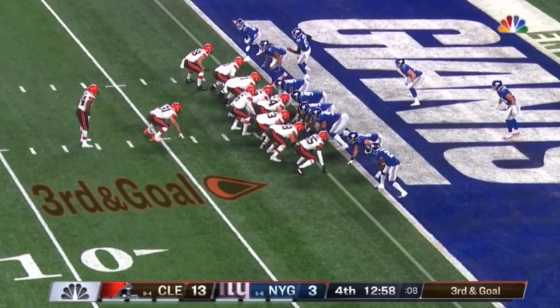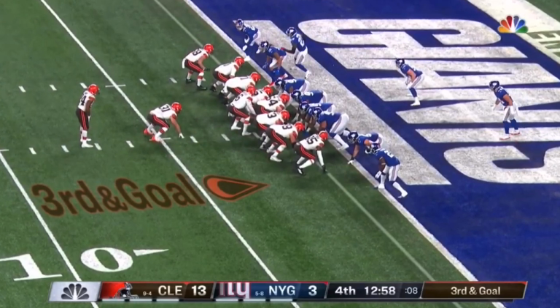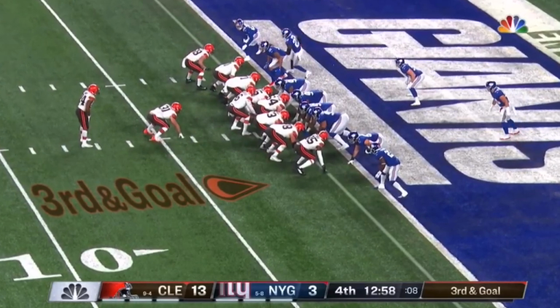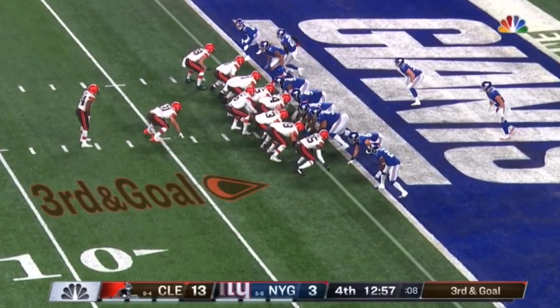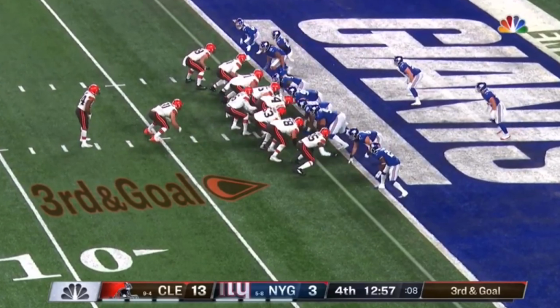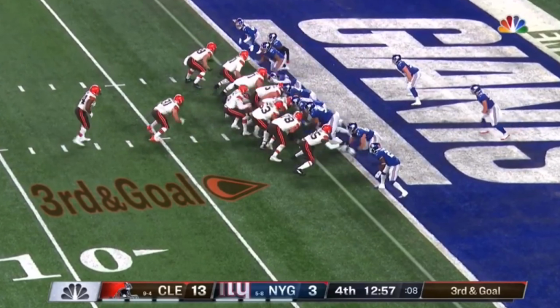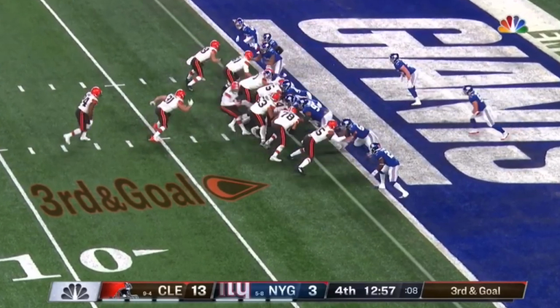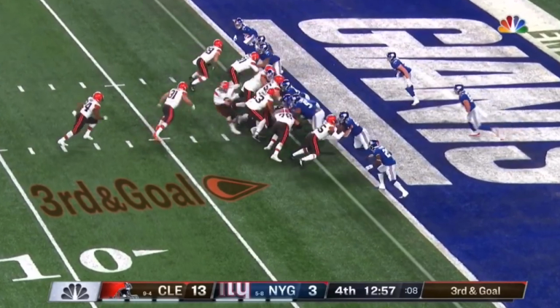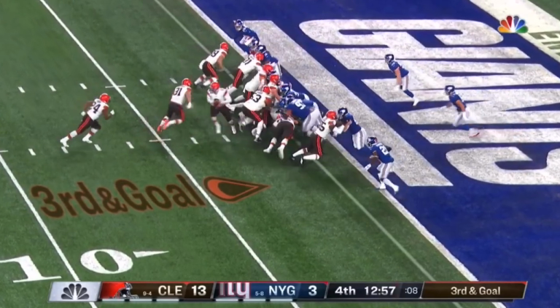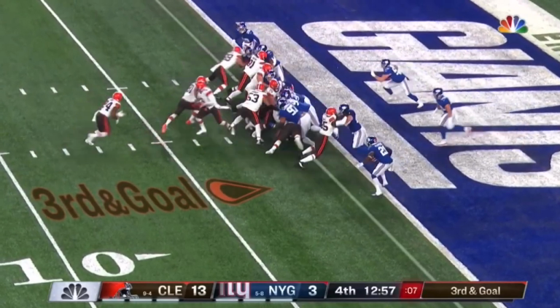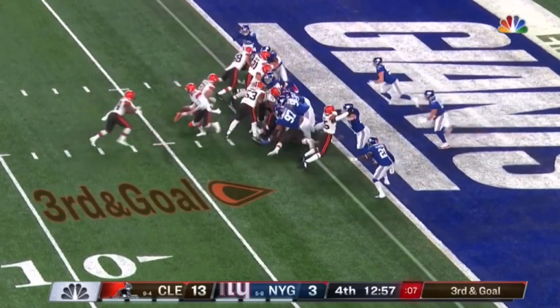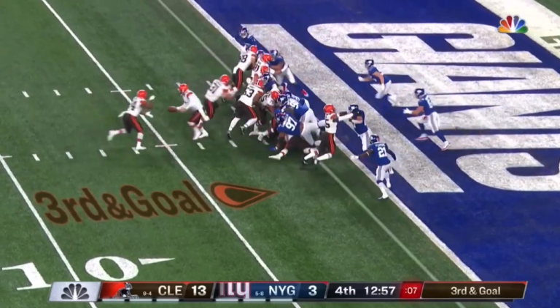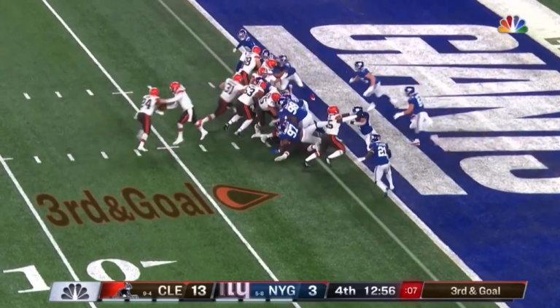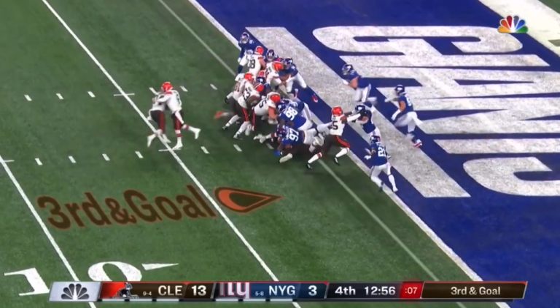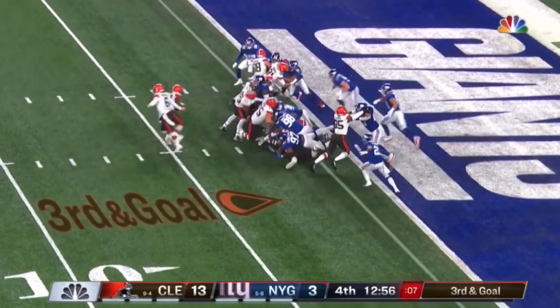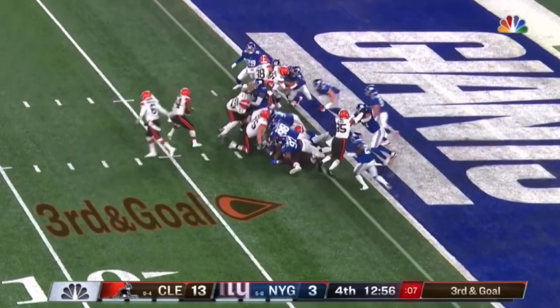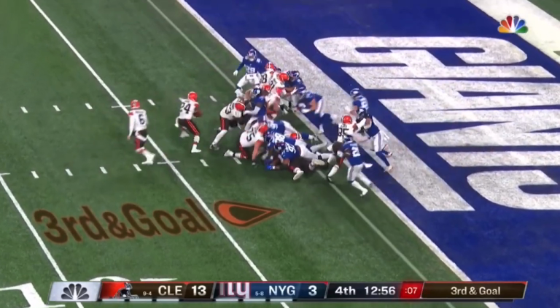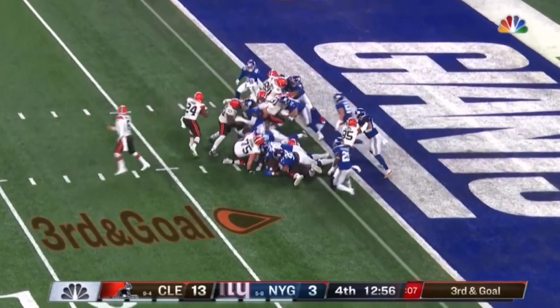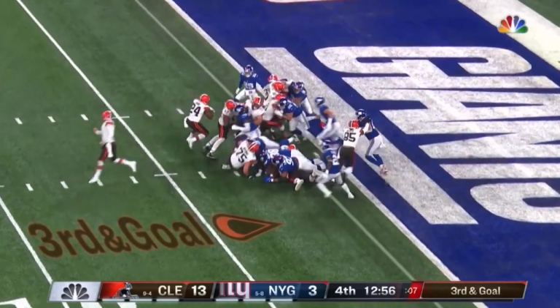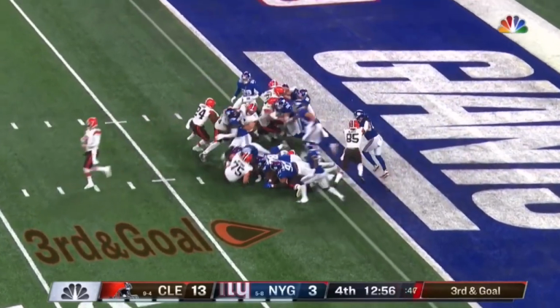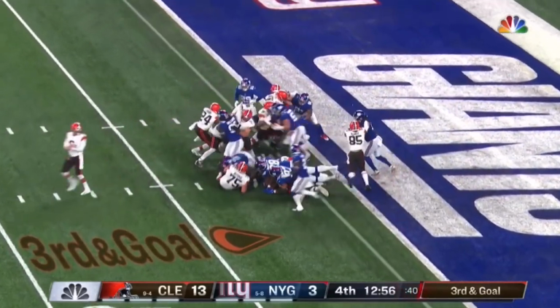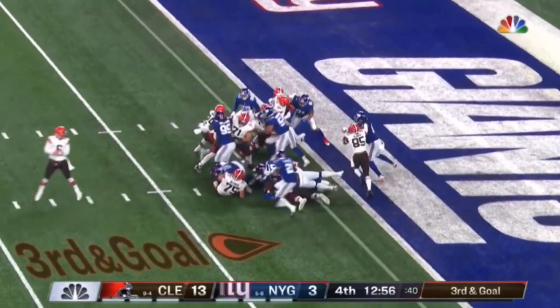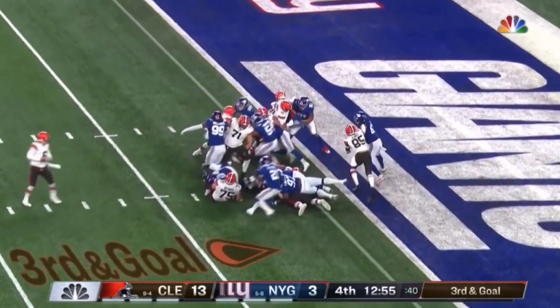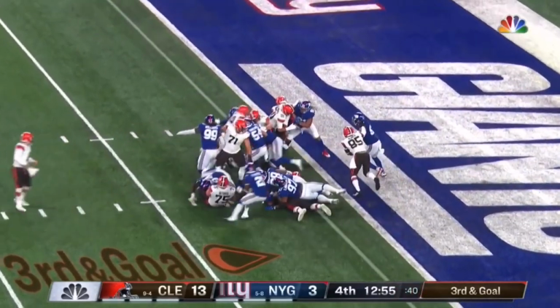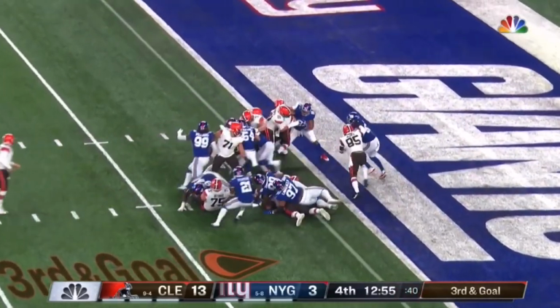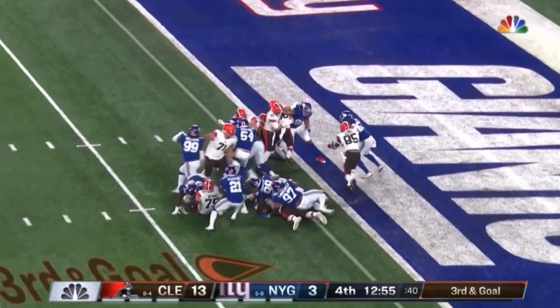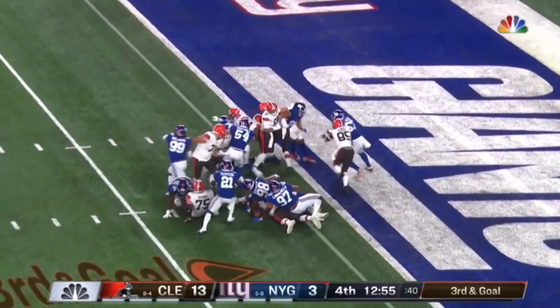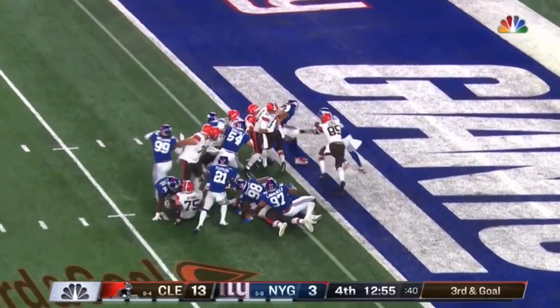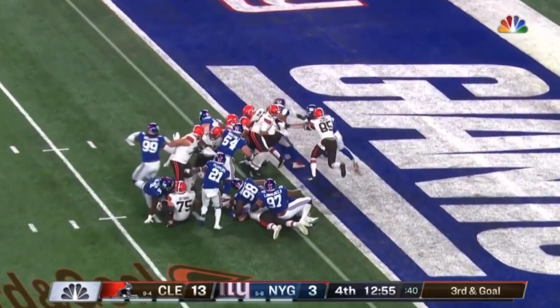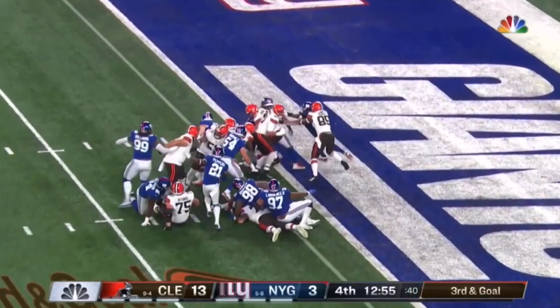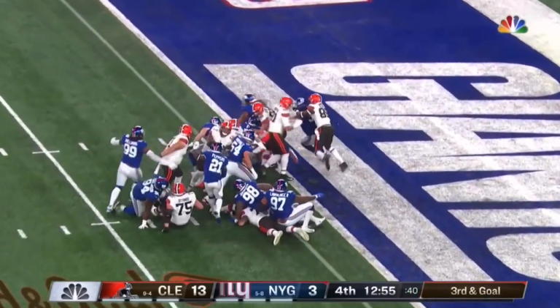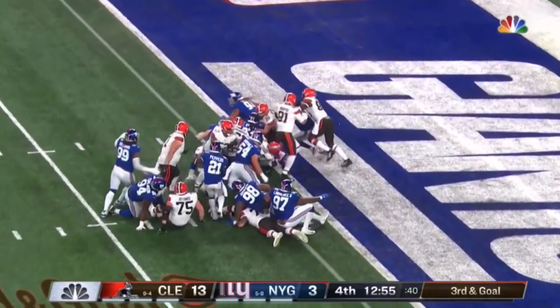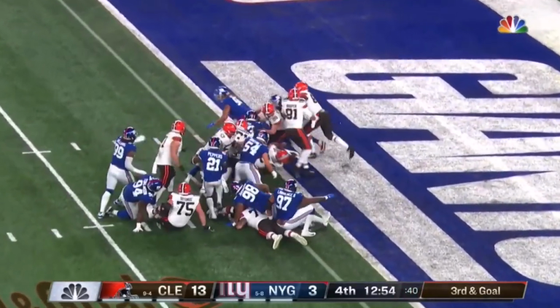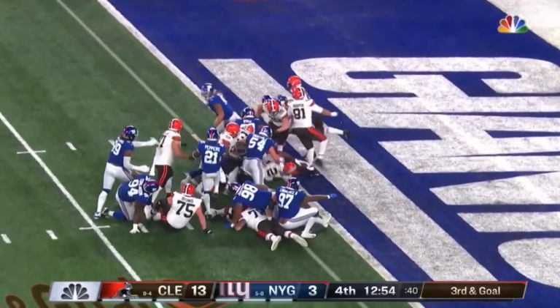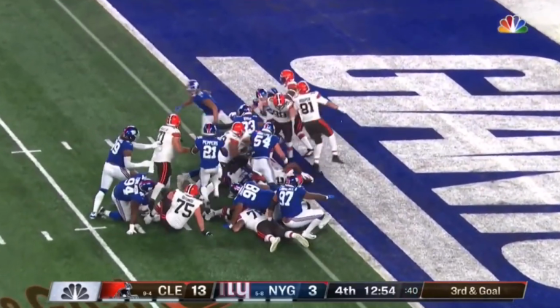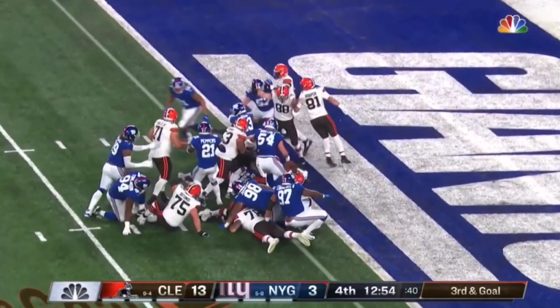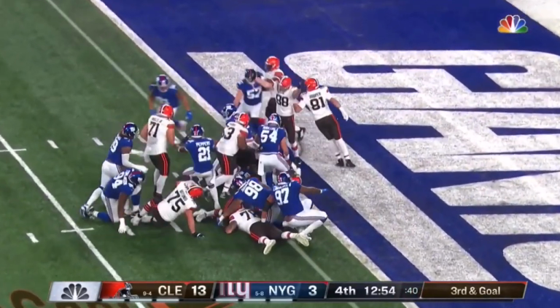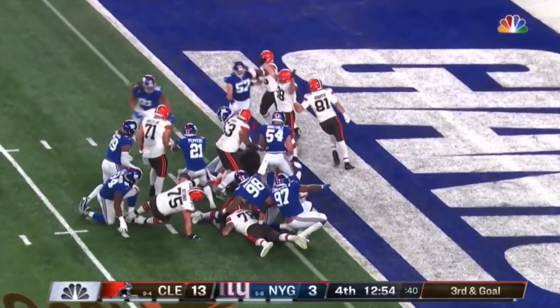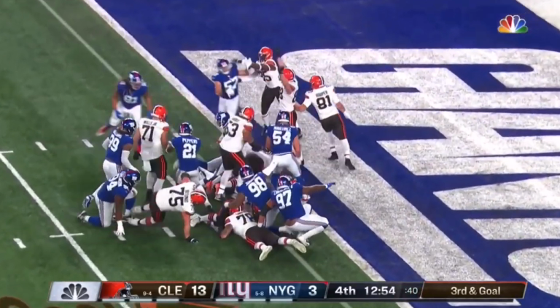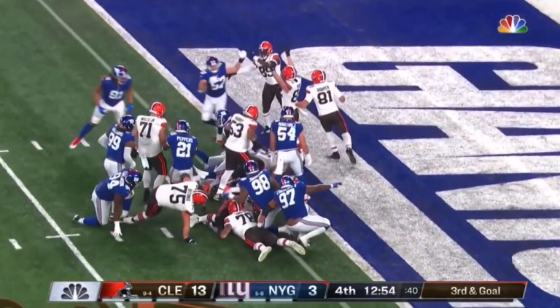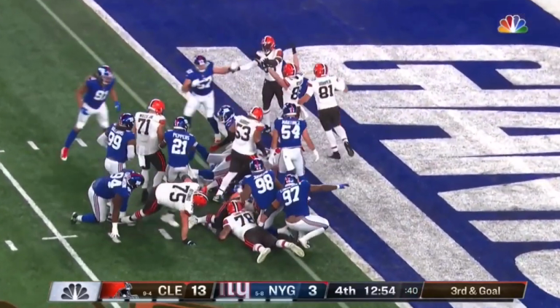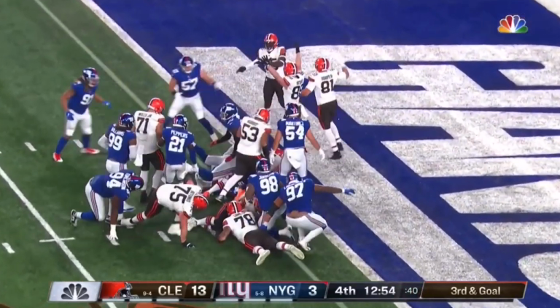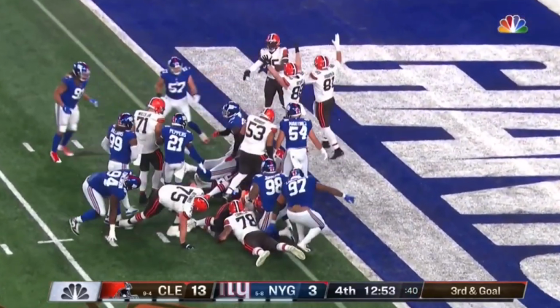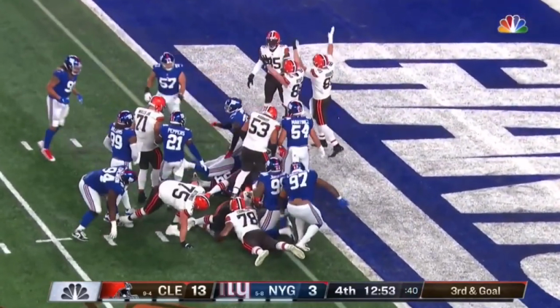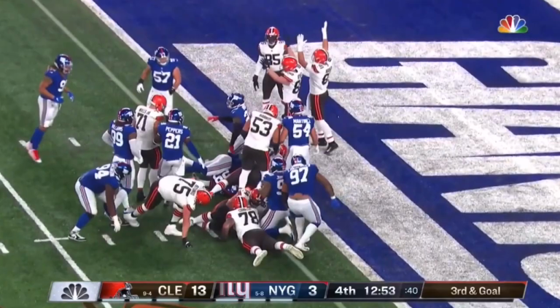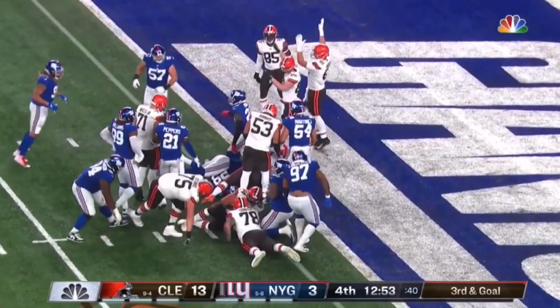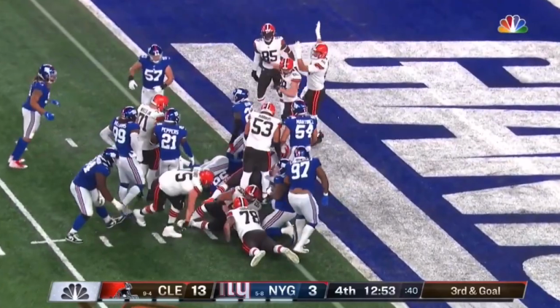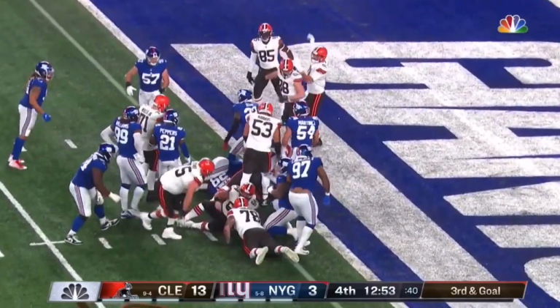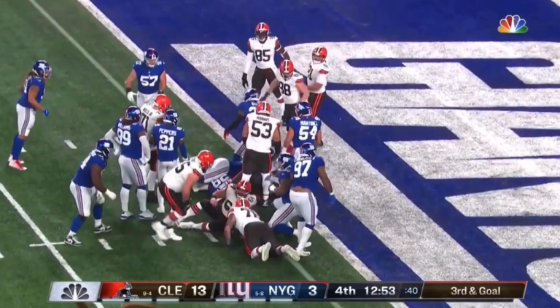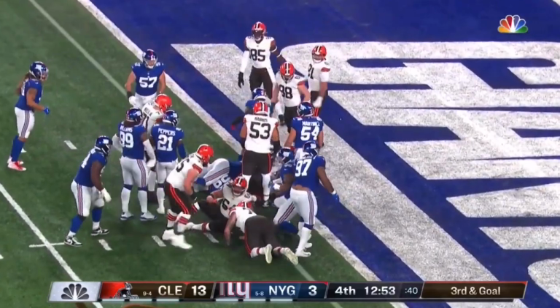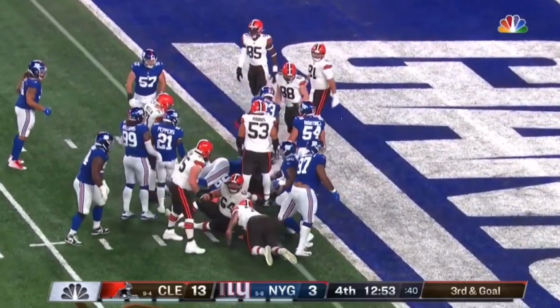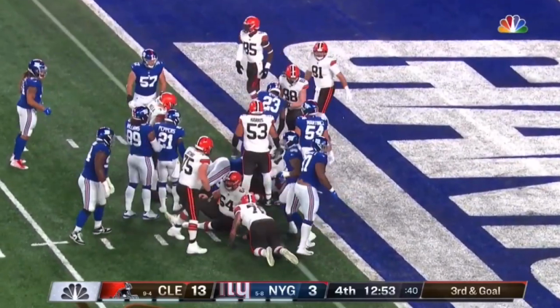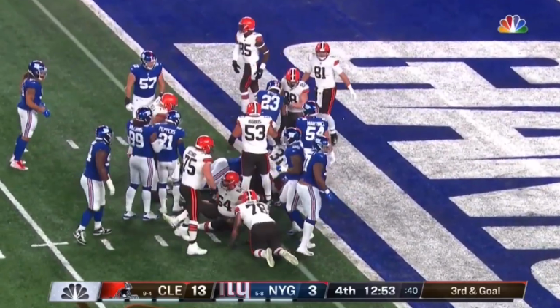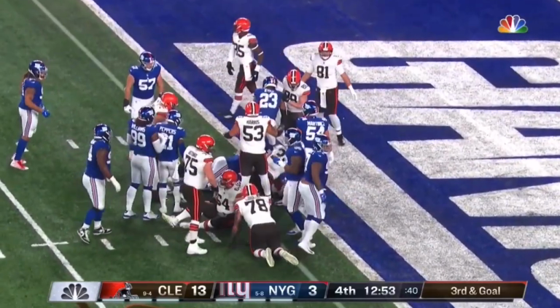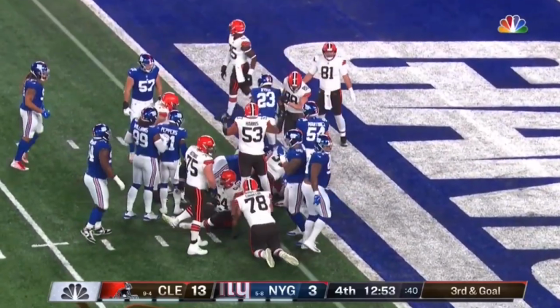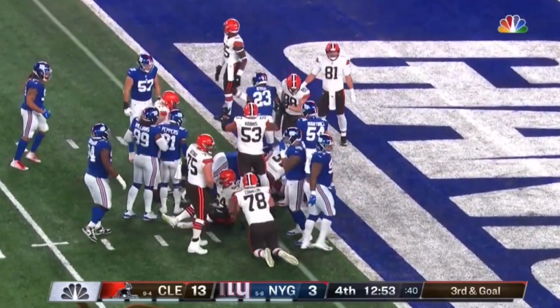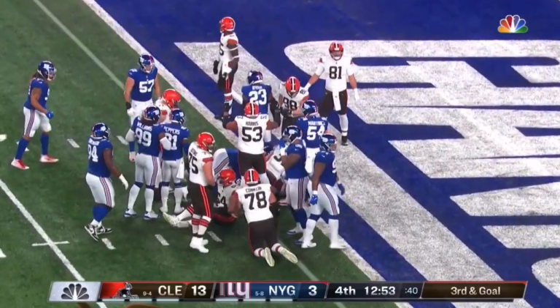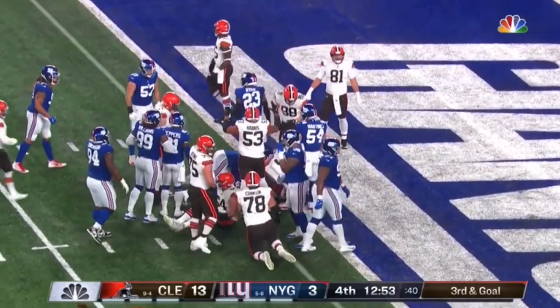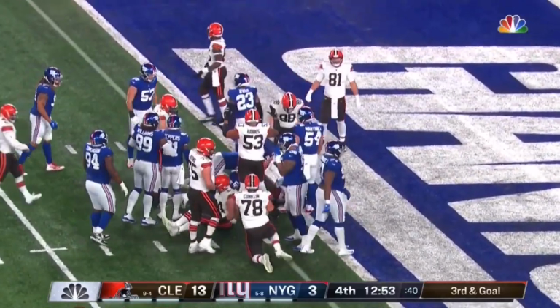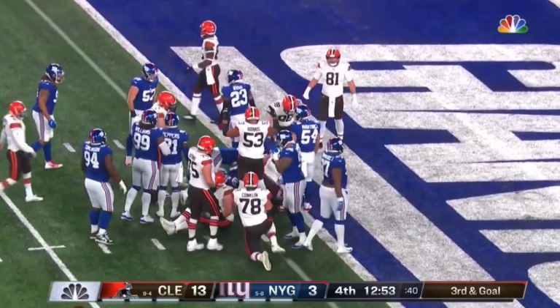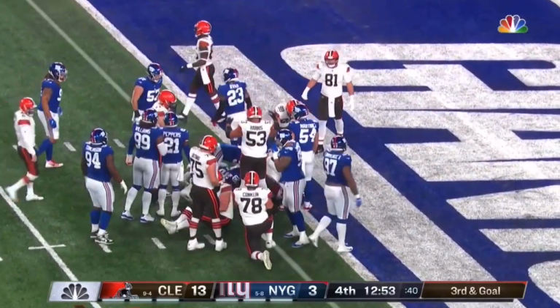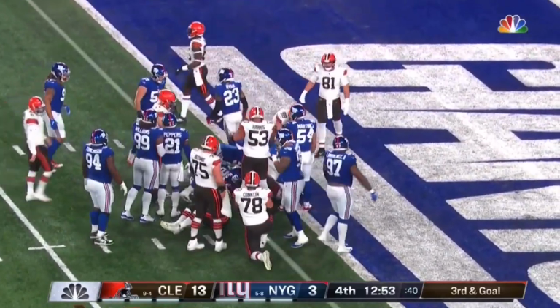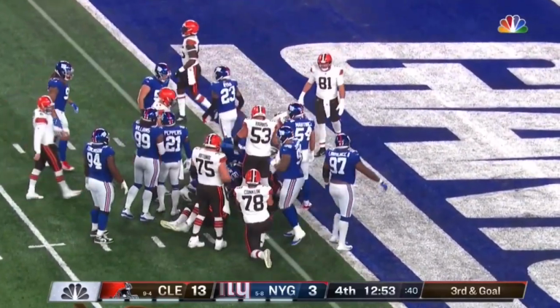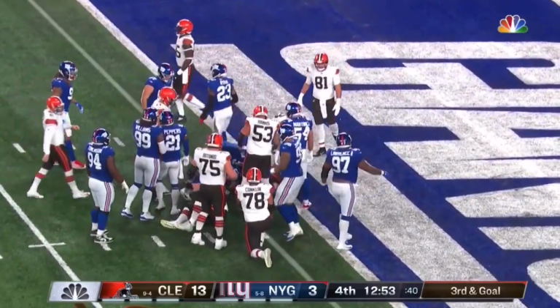It's up! Big shove. Back space left. Reaches the ball out and in for the touchdown.